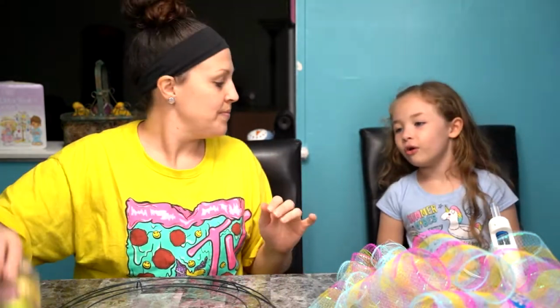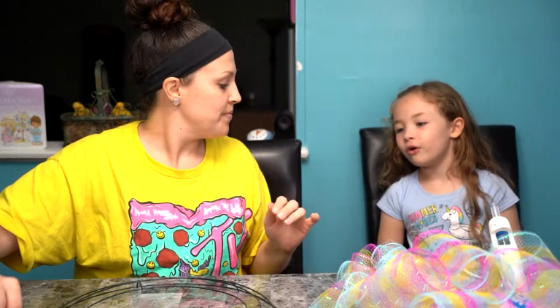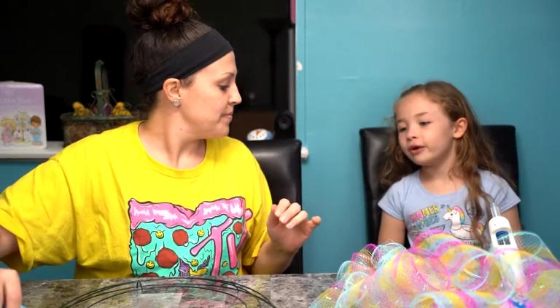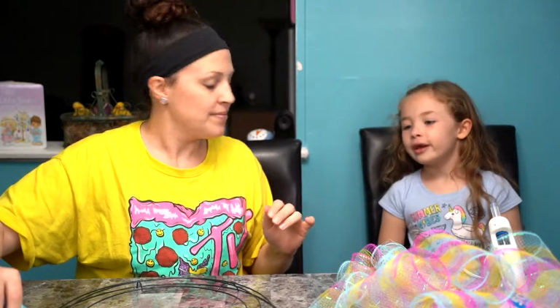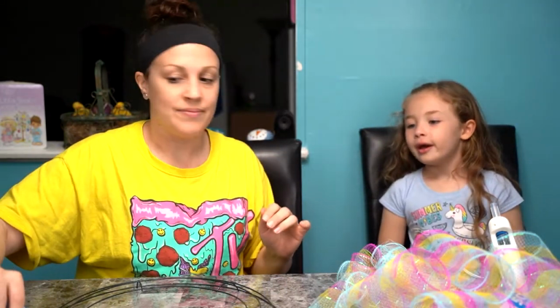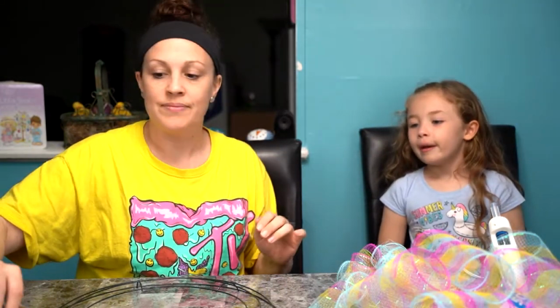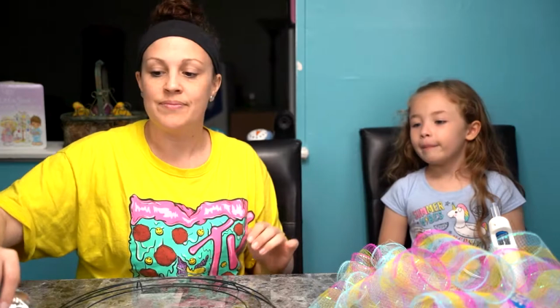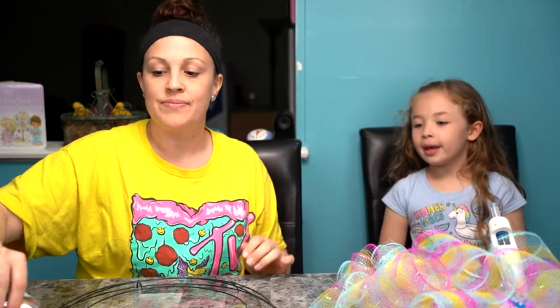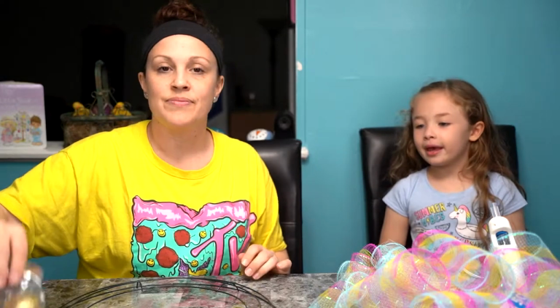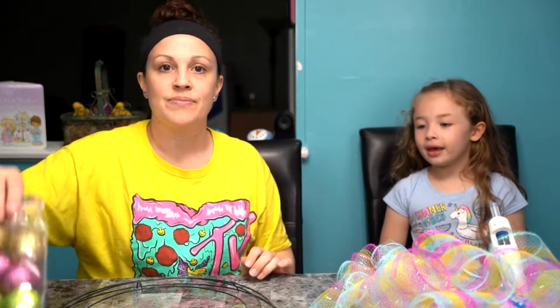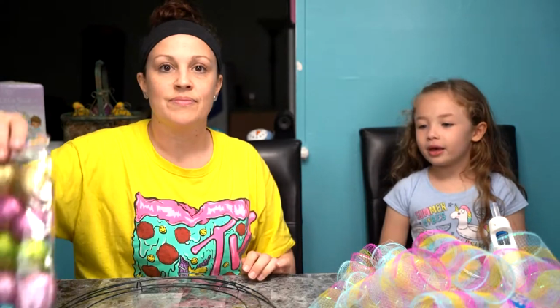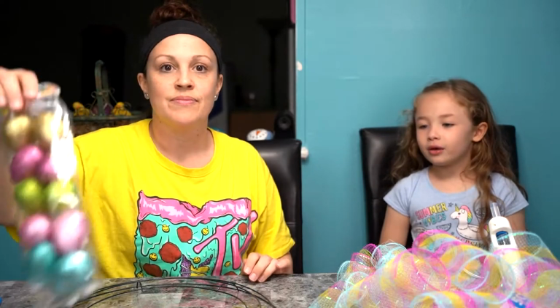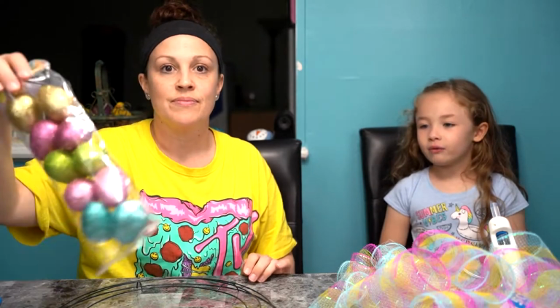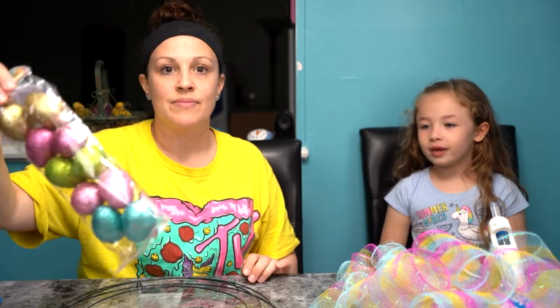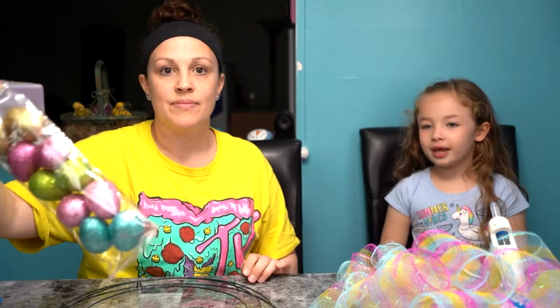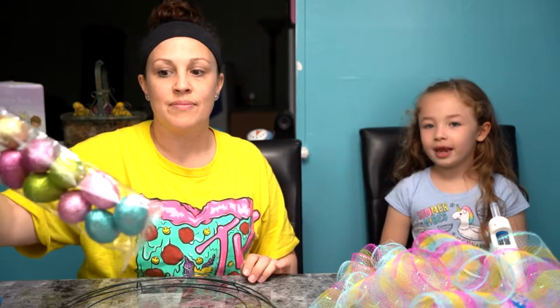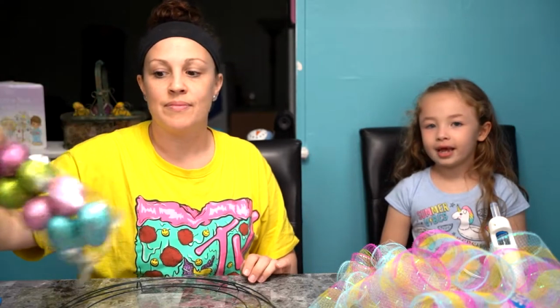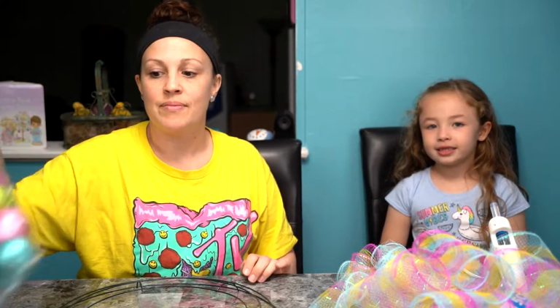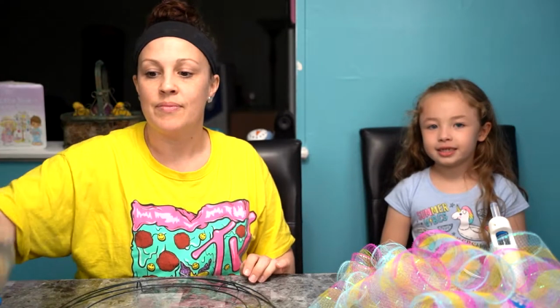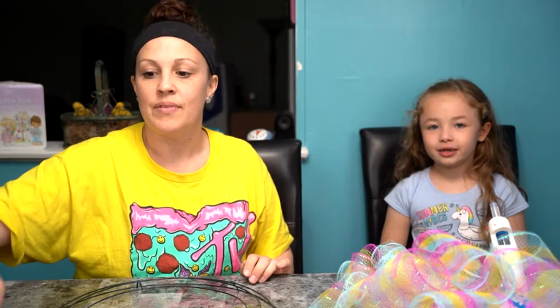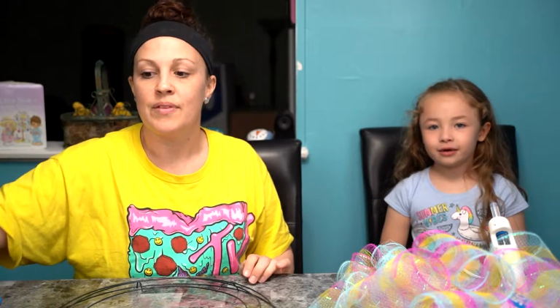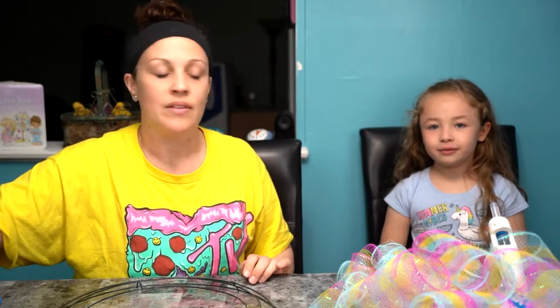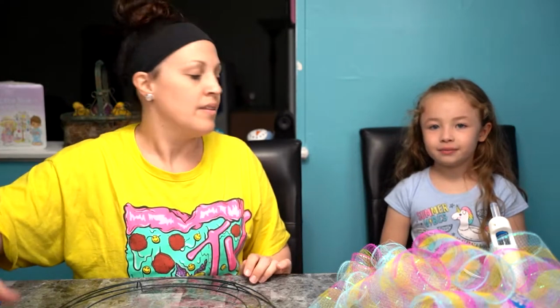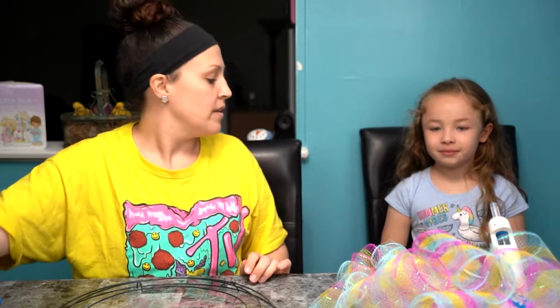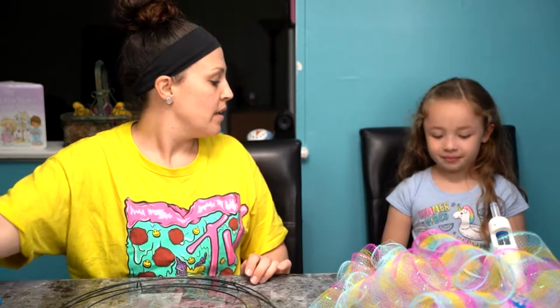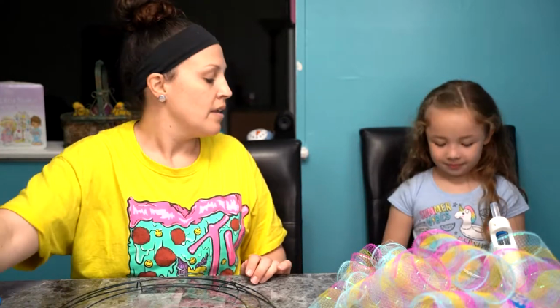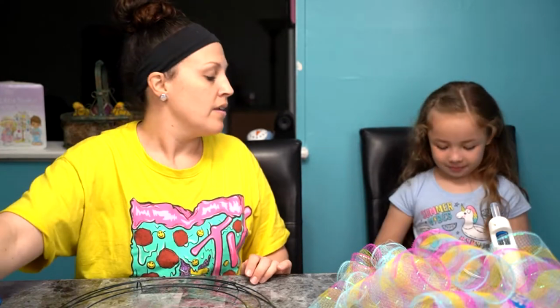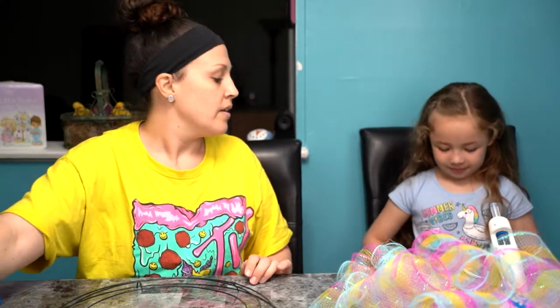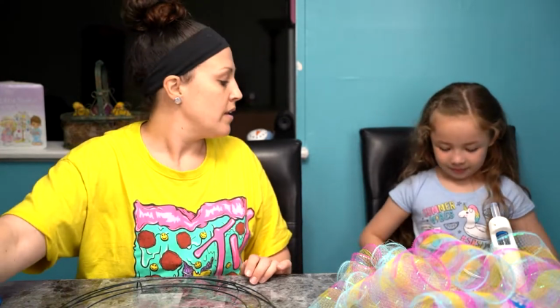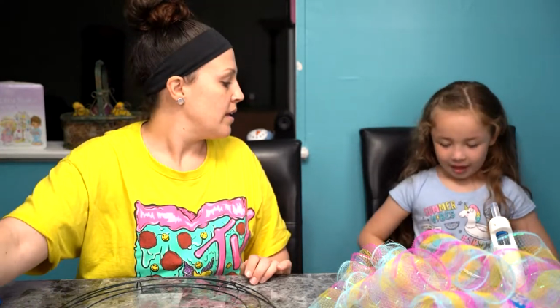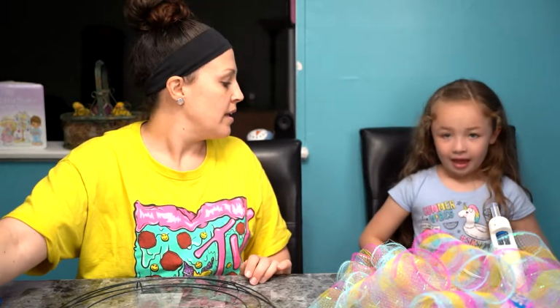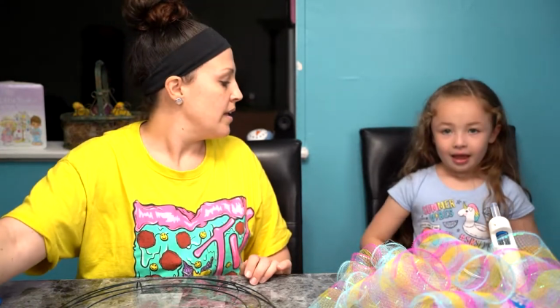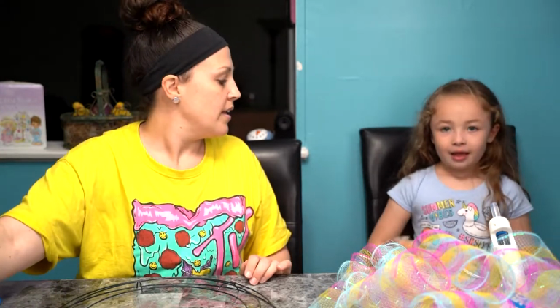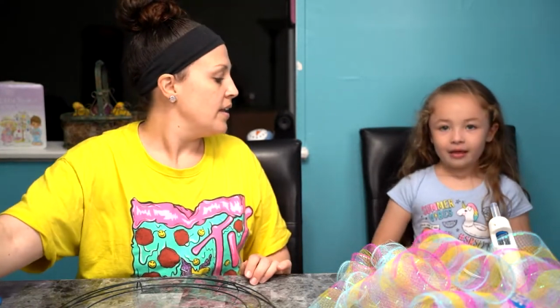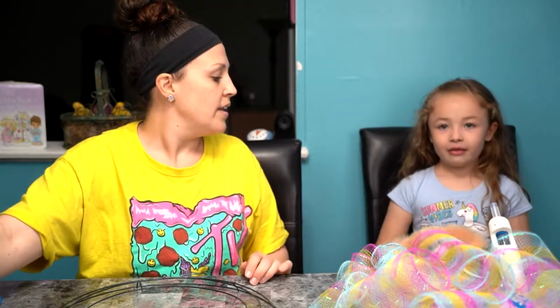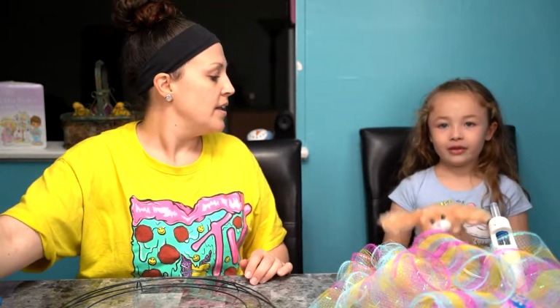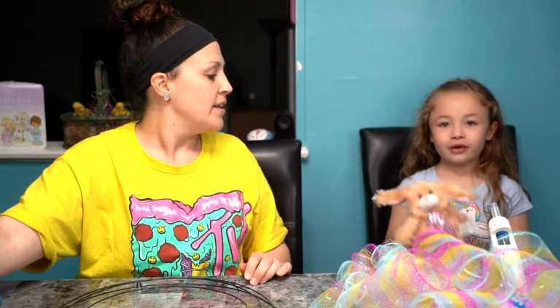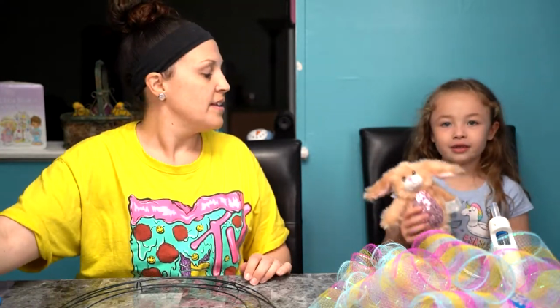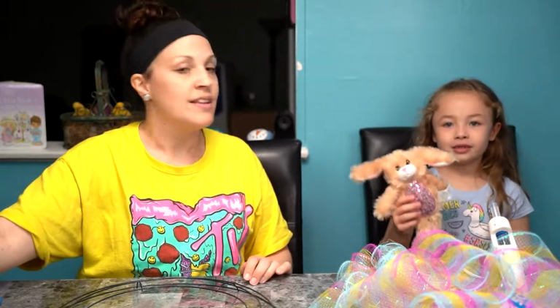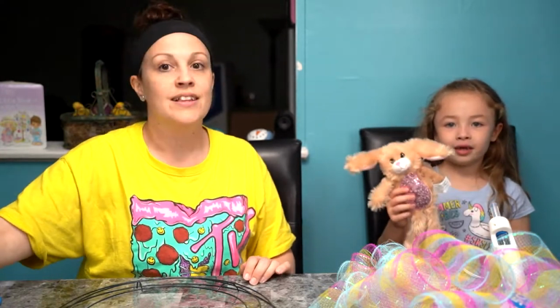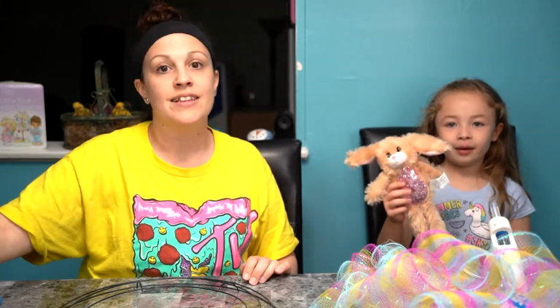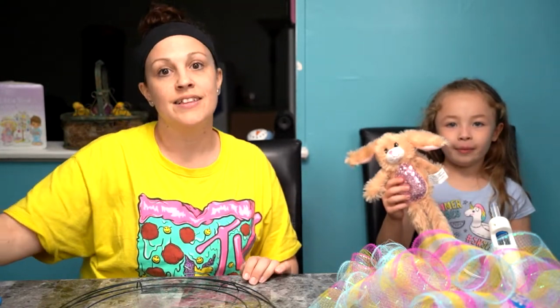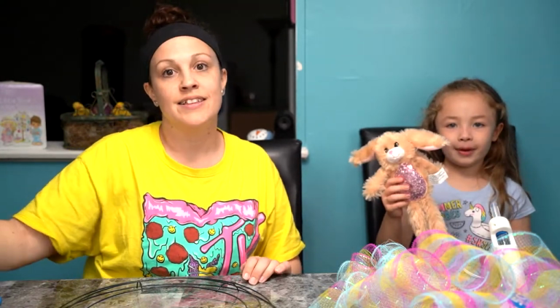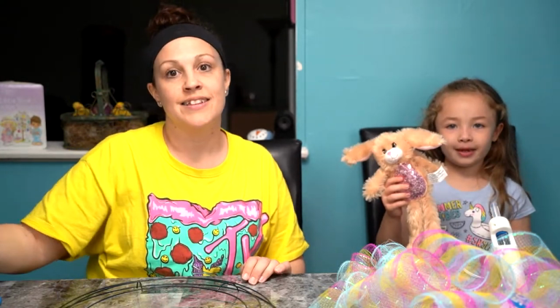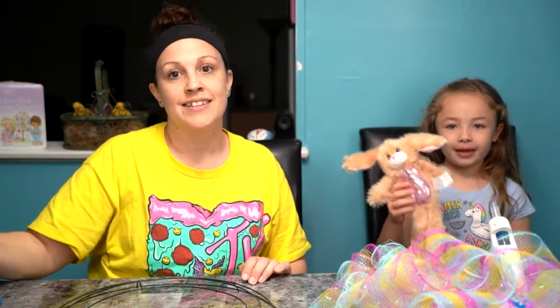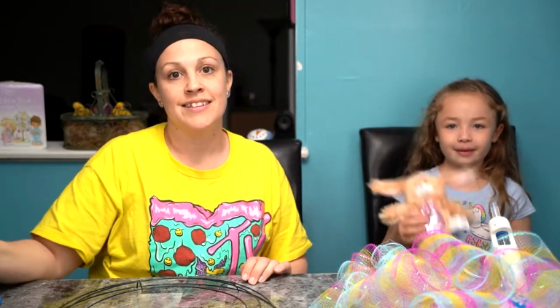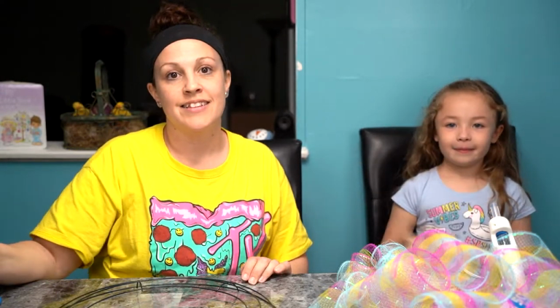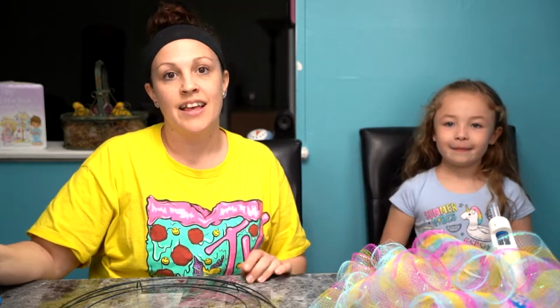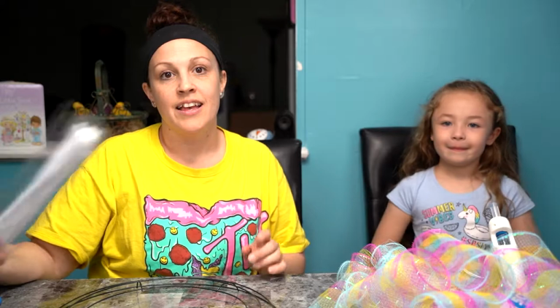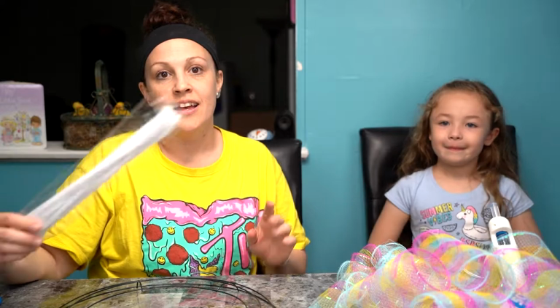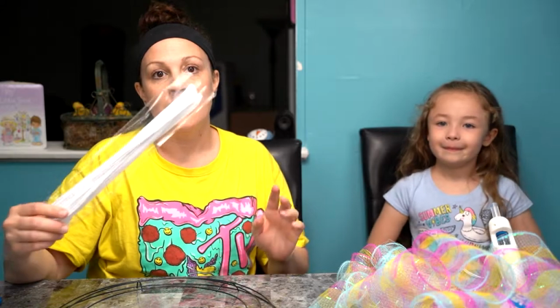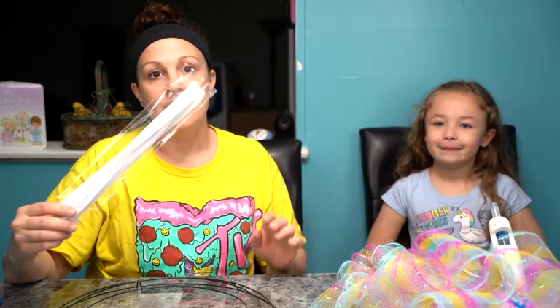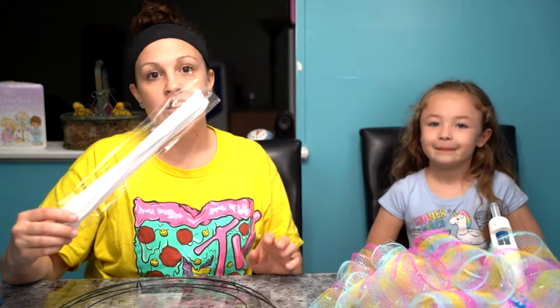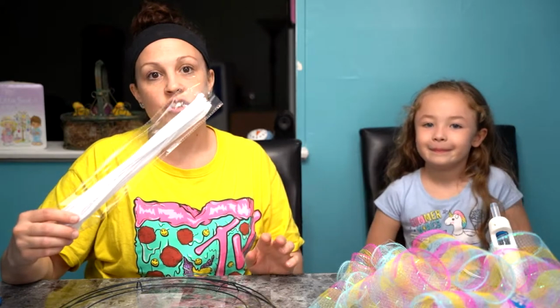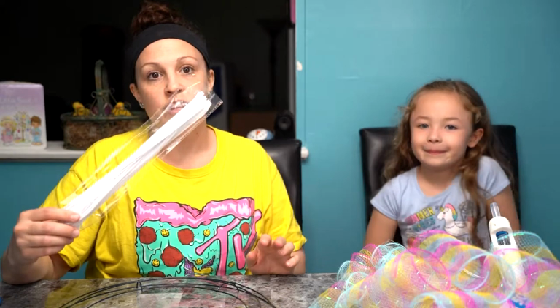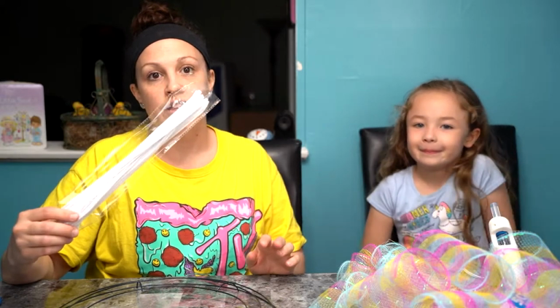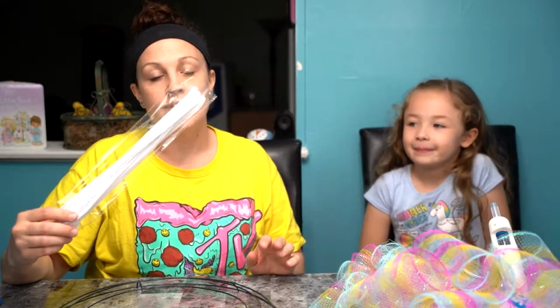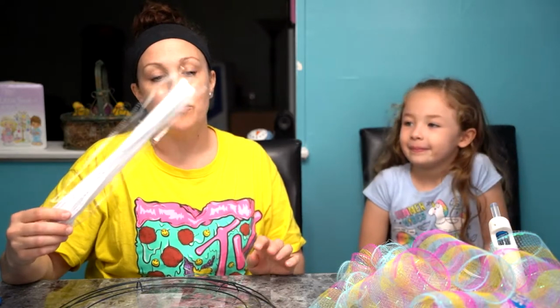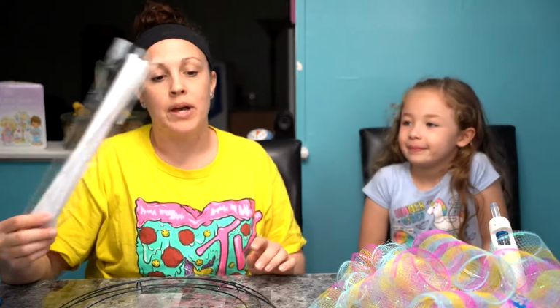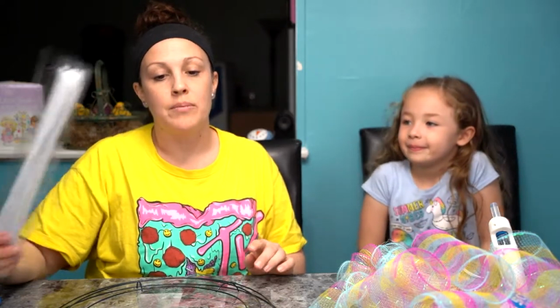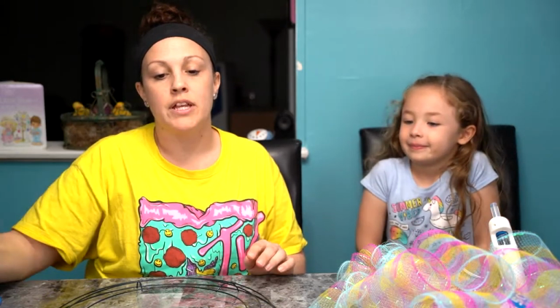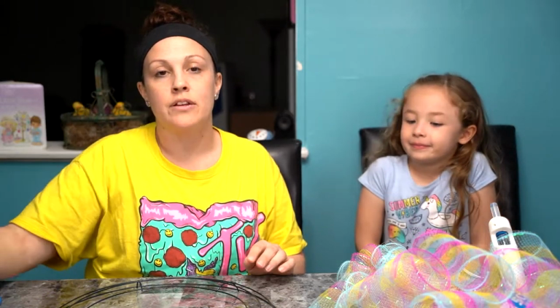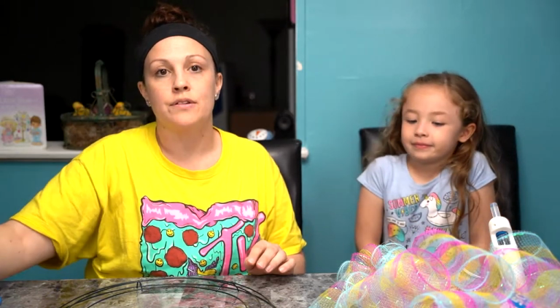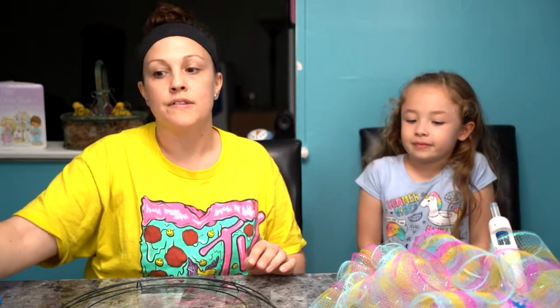There's gold, green, and silver eggs. And then there's a bunny. And then you're going to get some pipe cleaners.